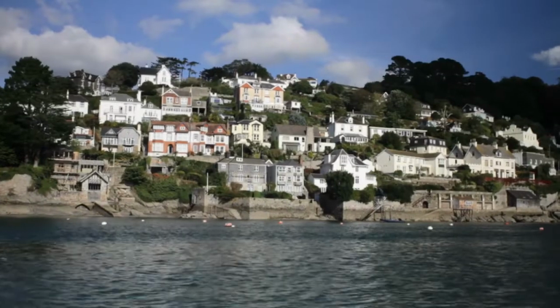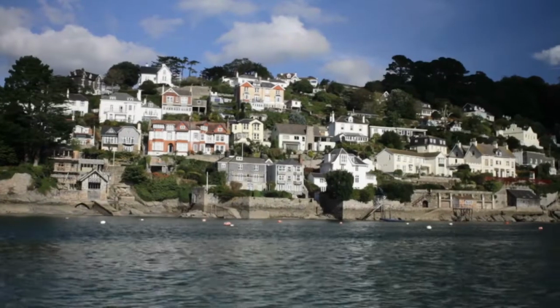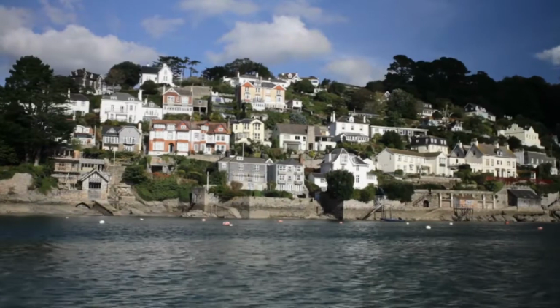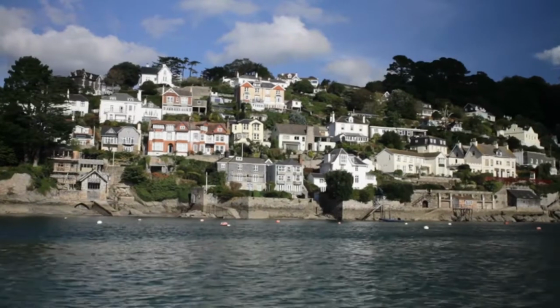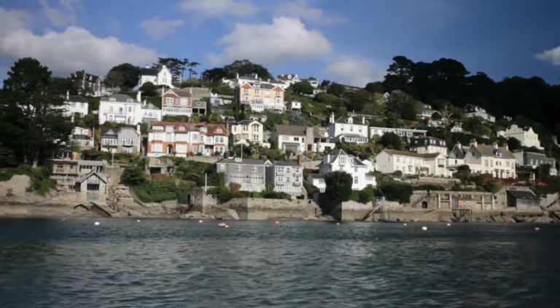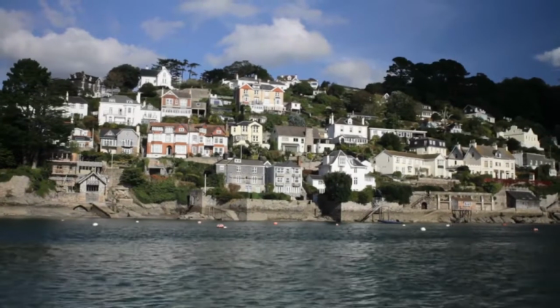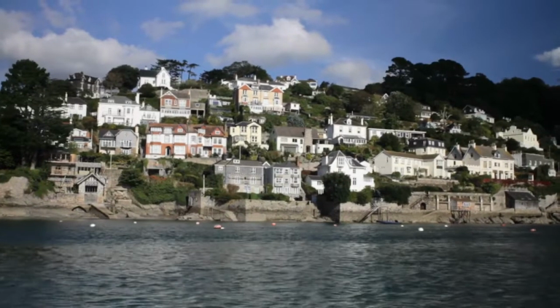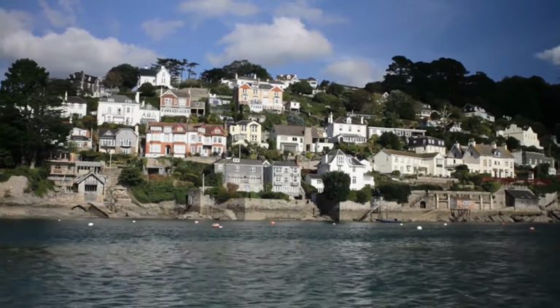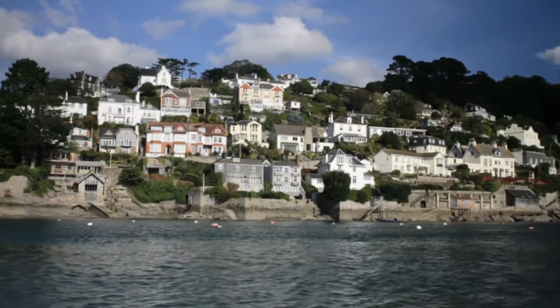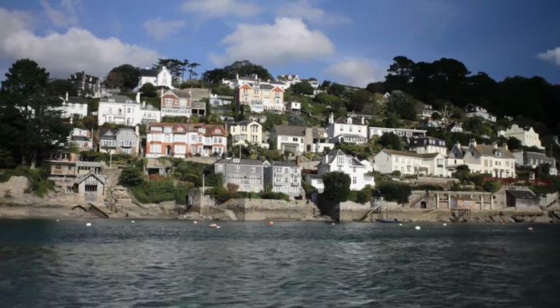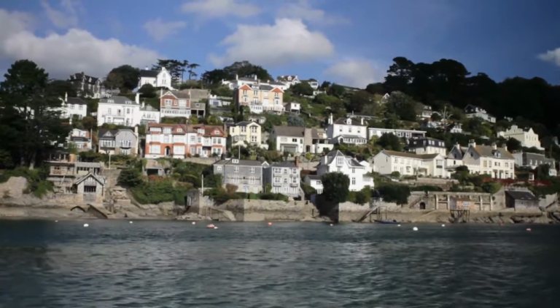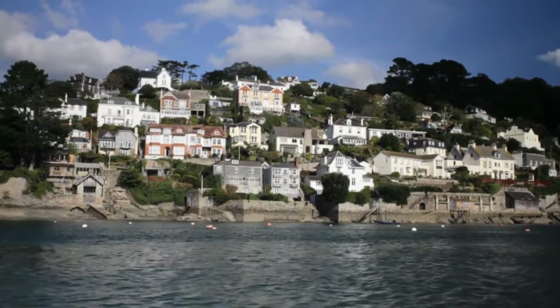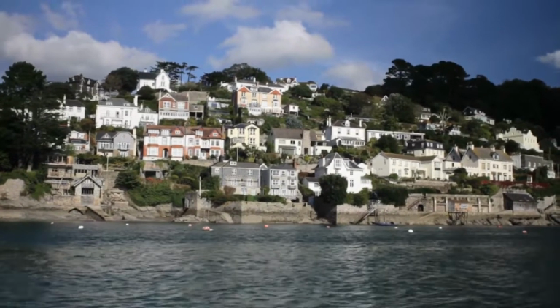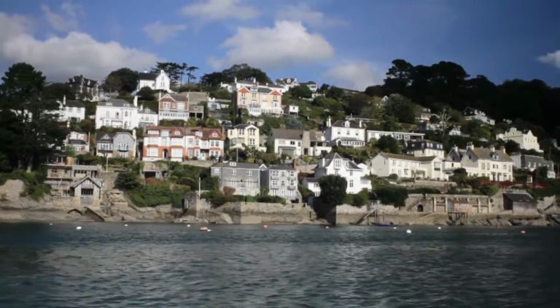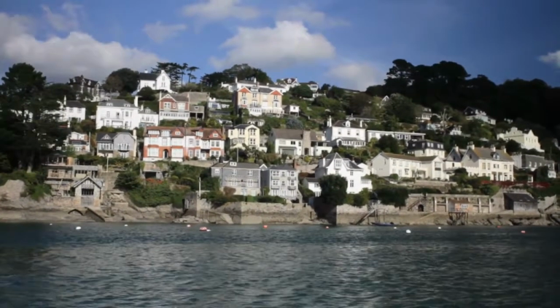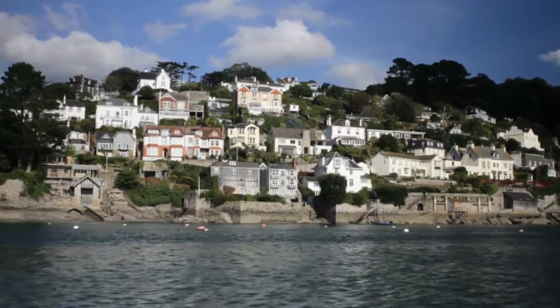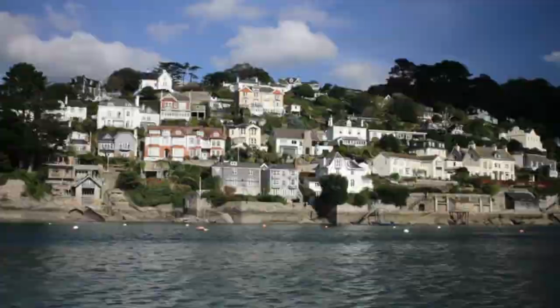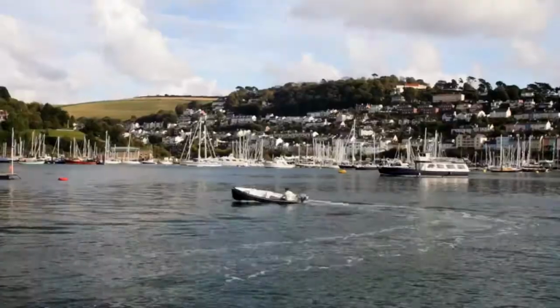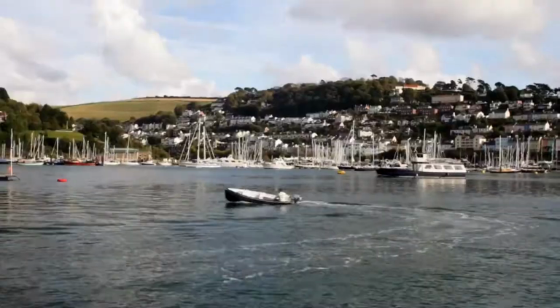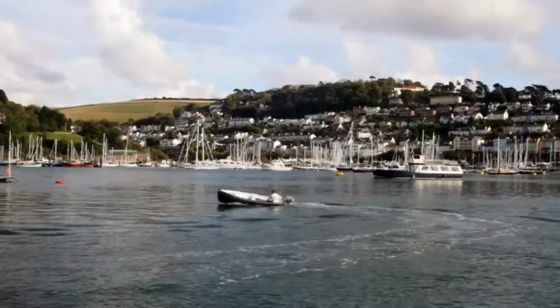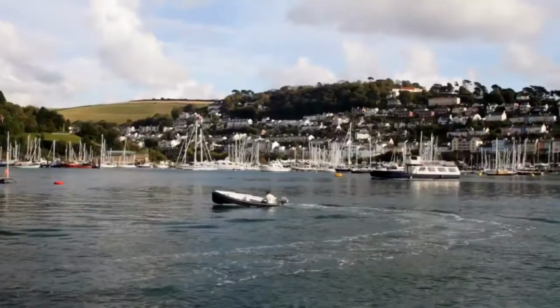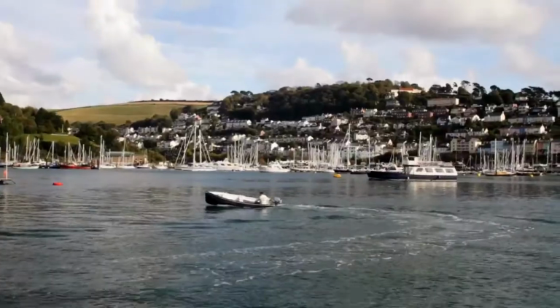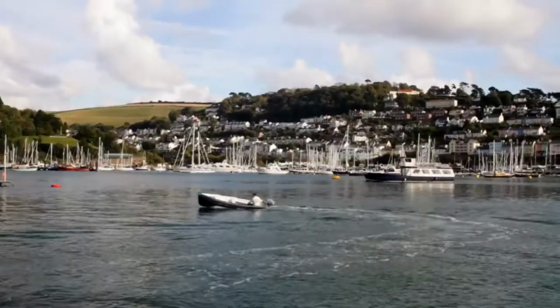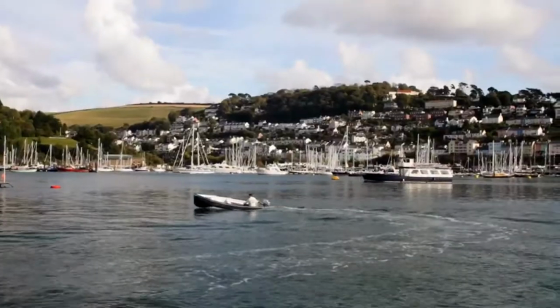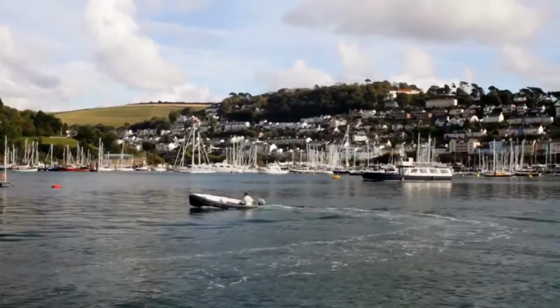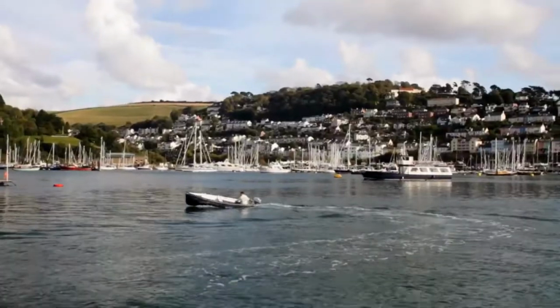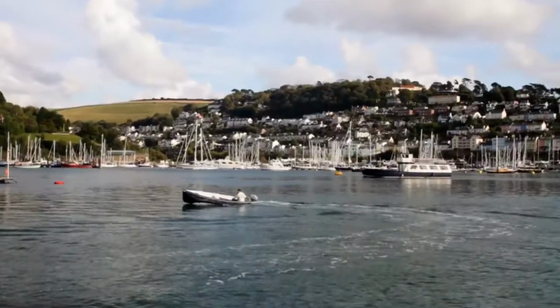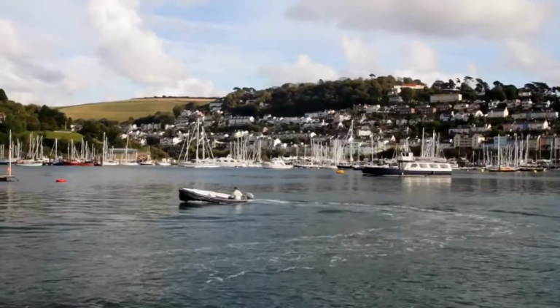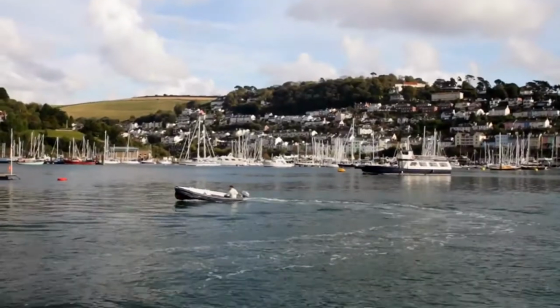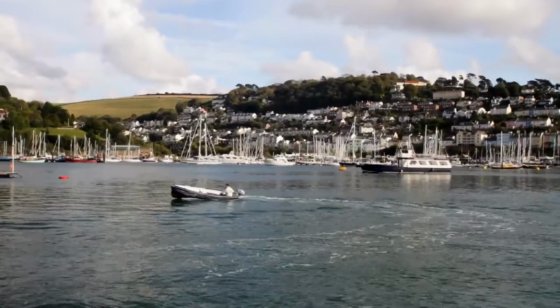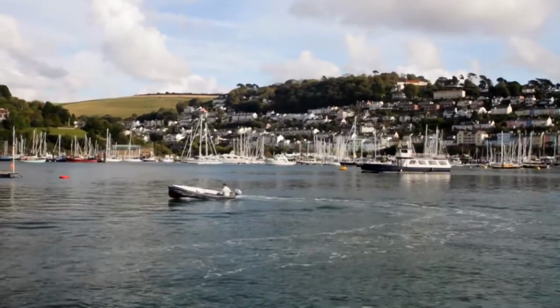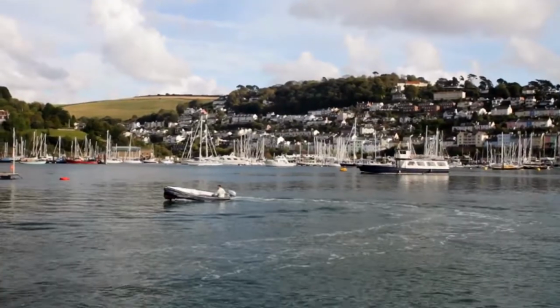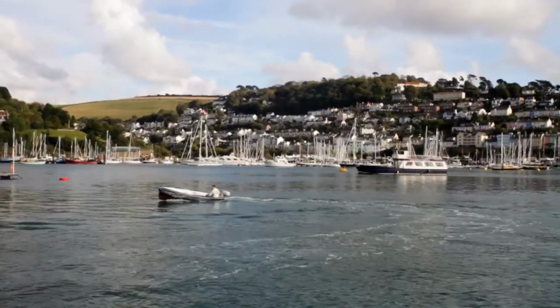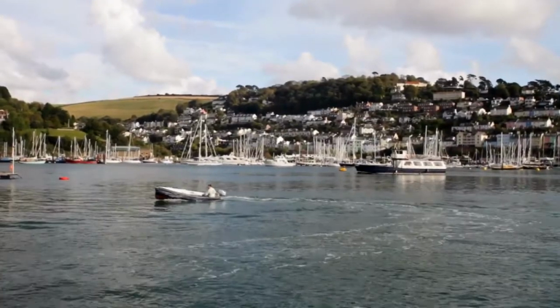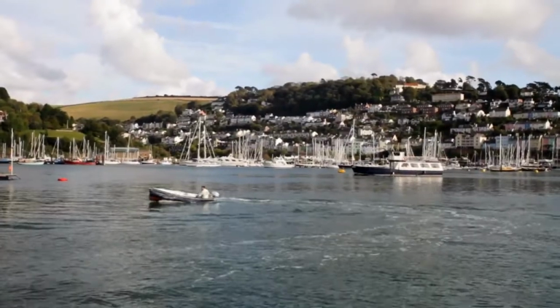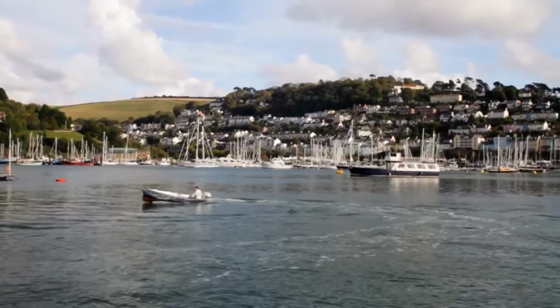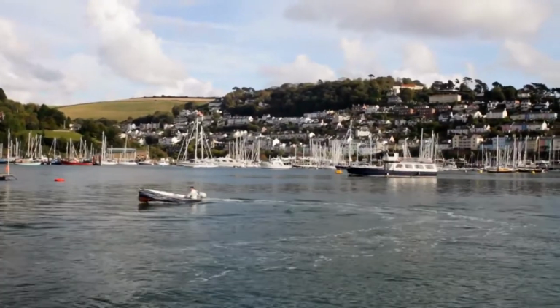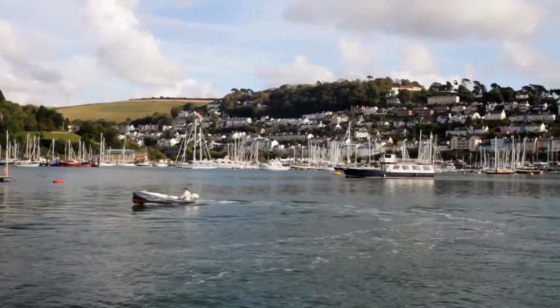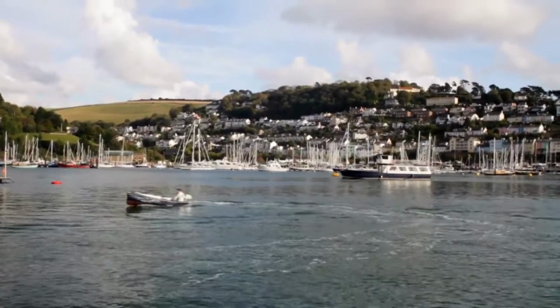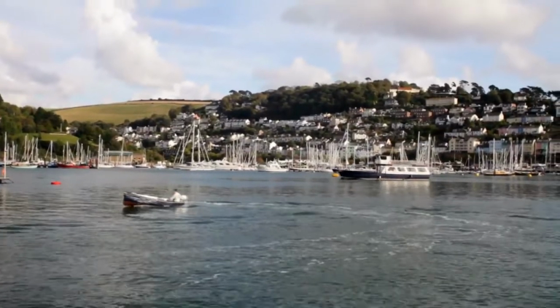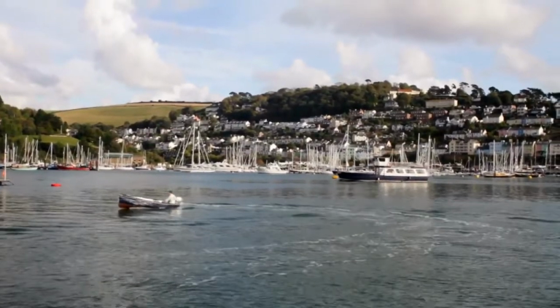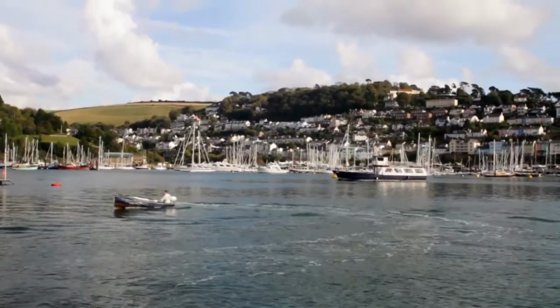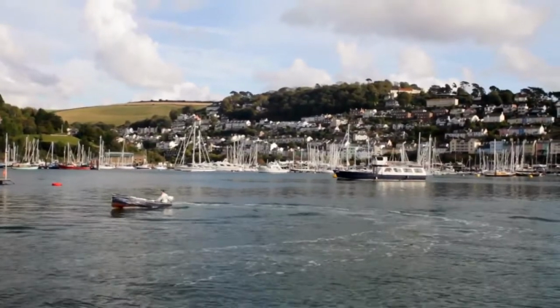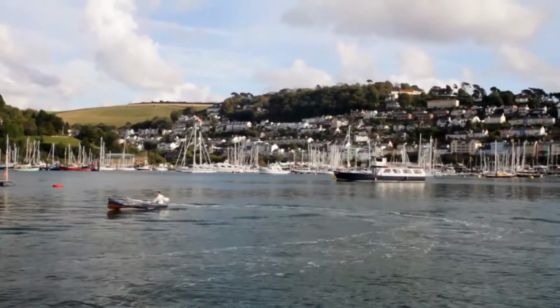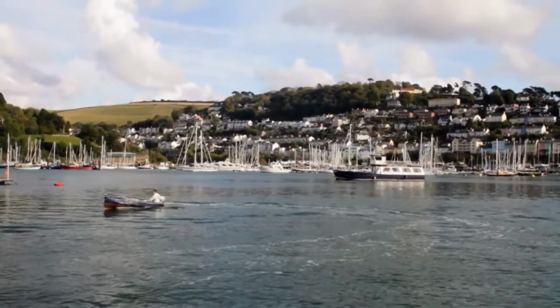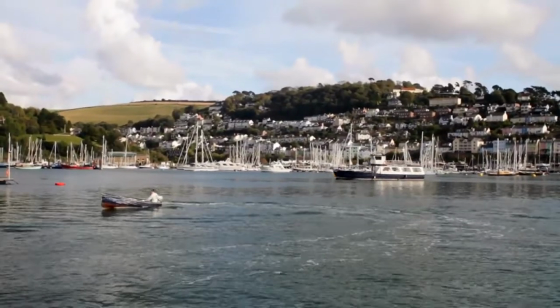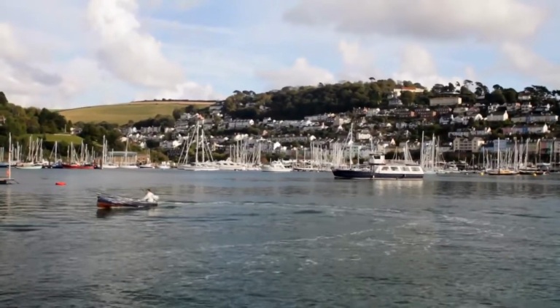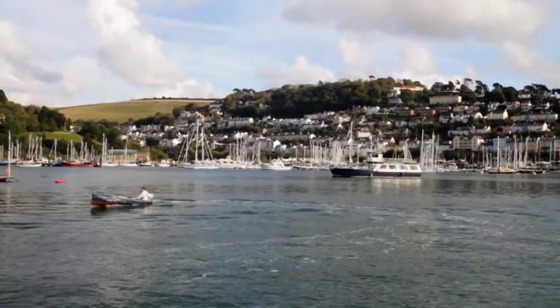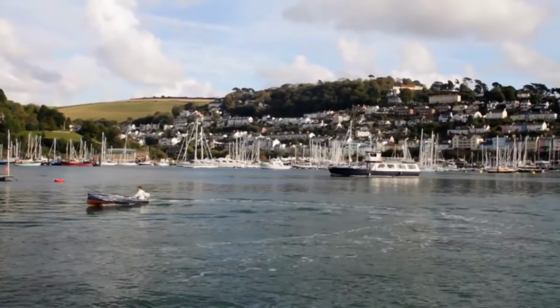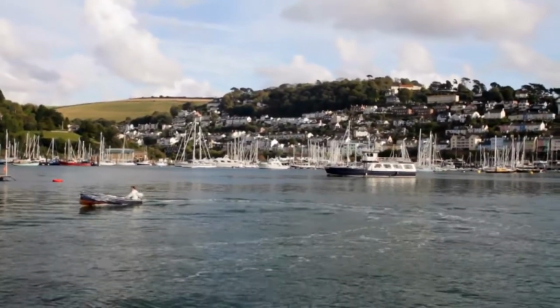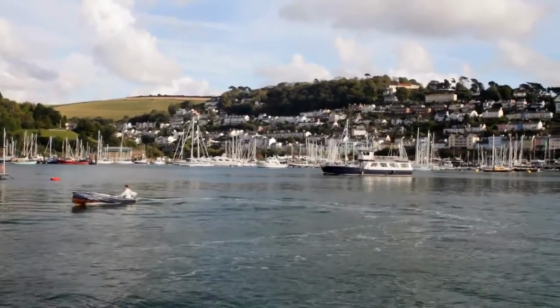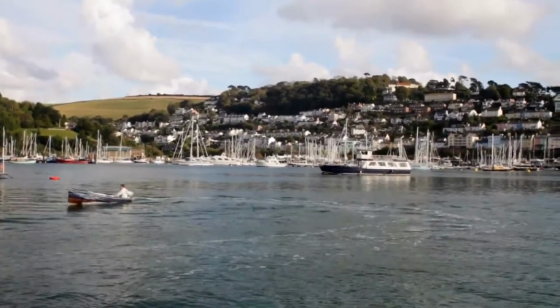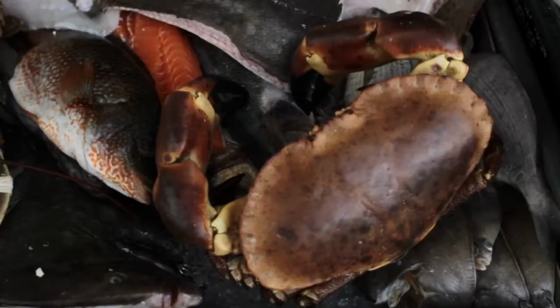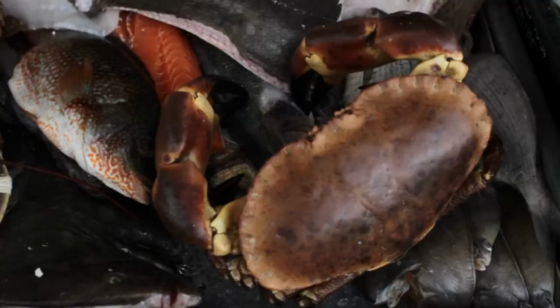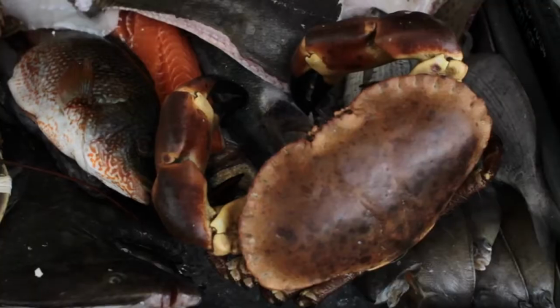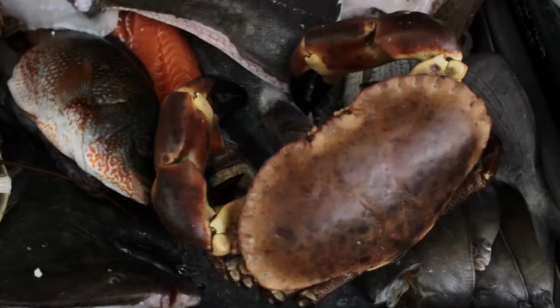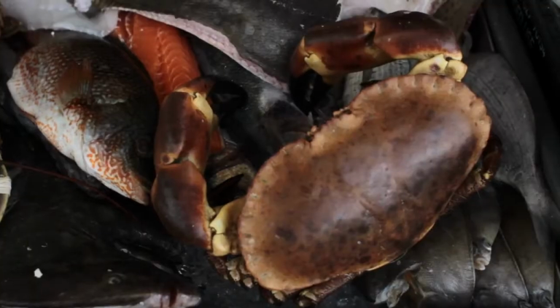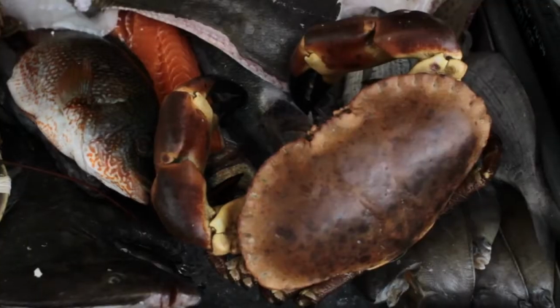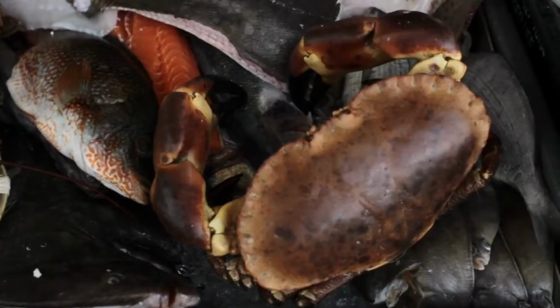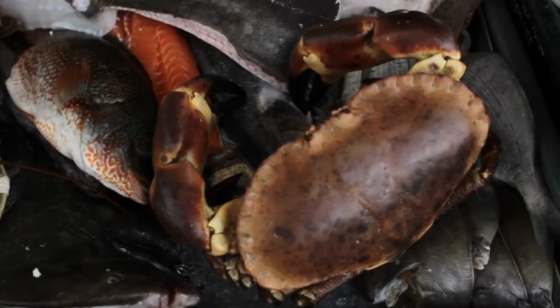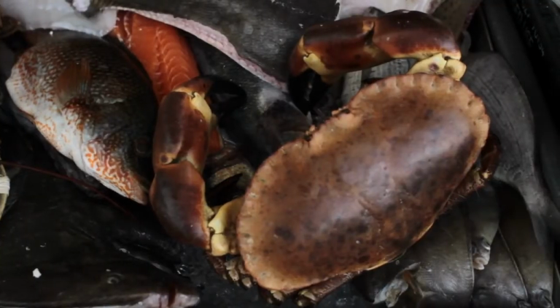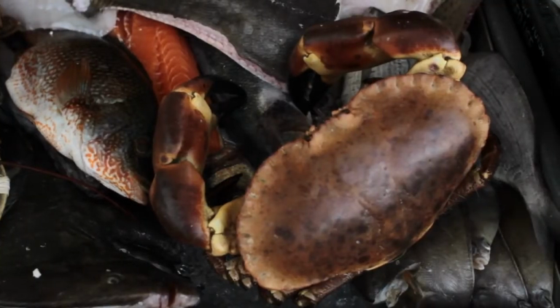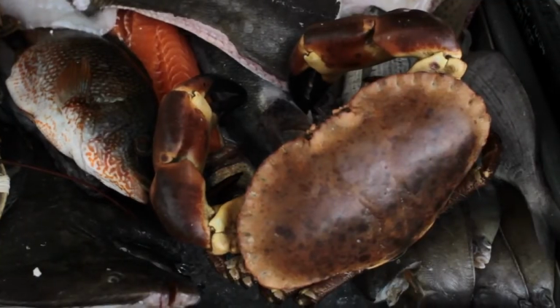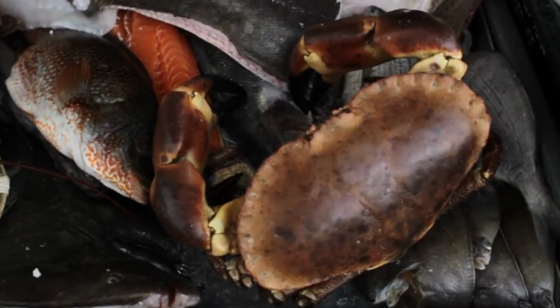Swimmer crab, spider crab, king crabs — they're all fantastic, but nothing beats the South Devon brown crab.